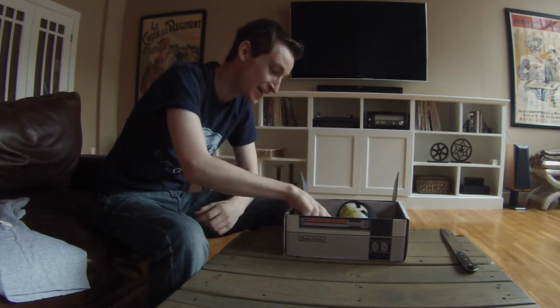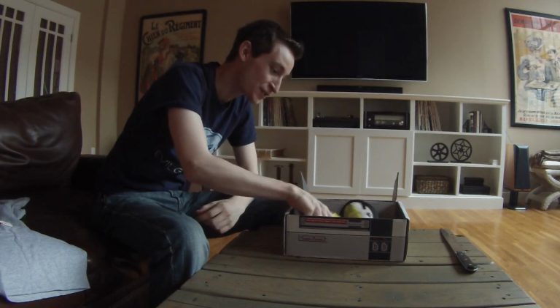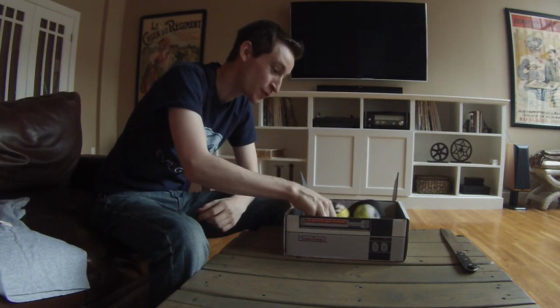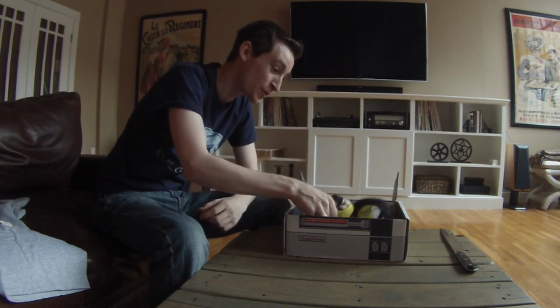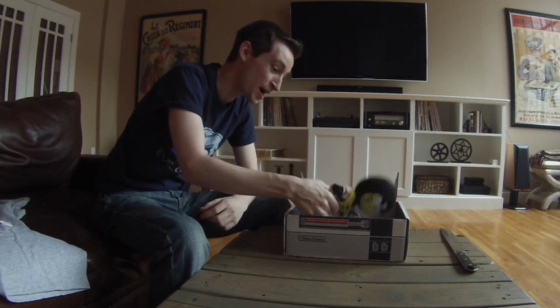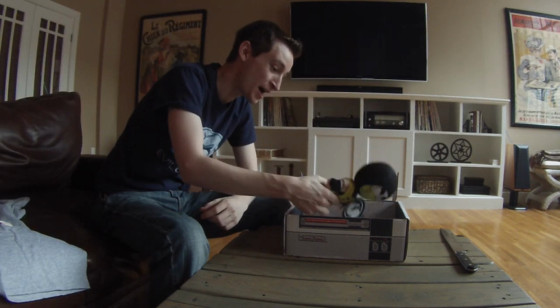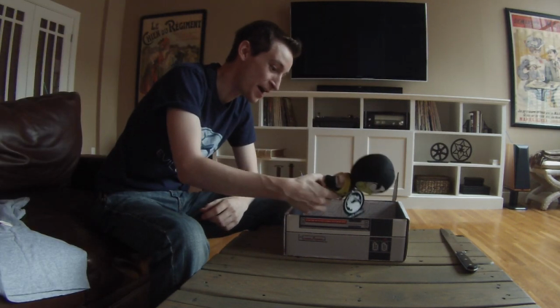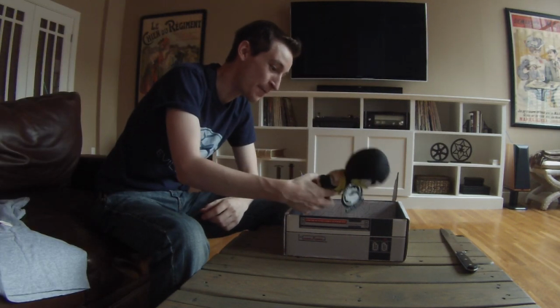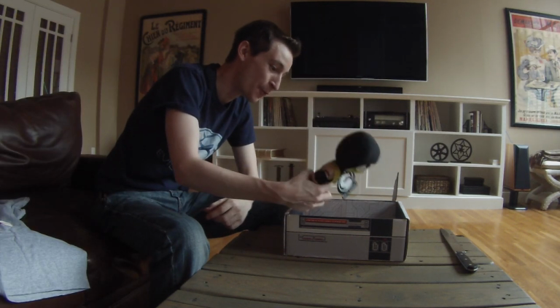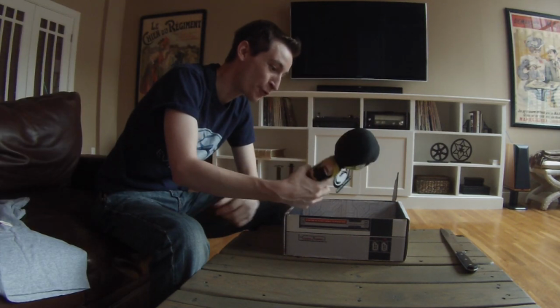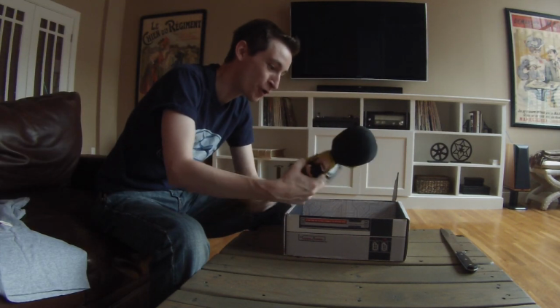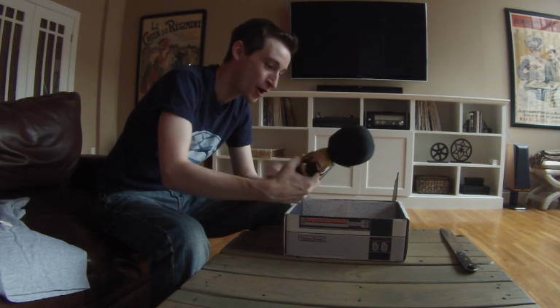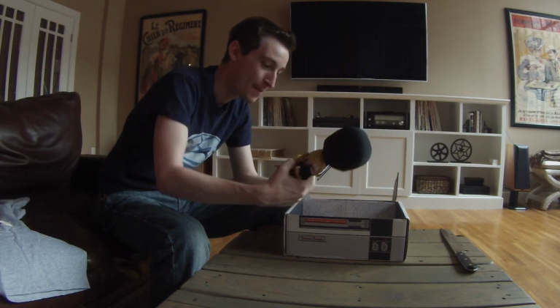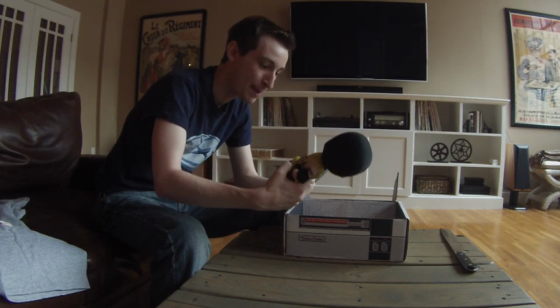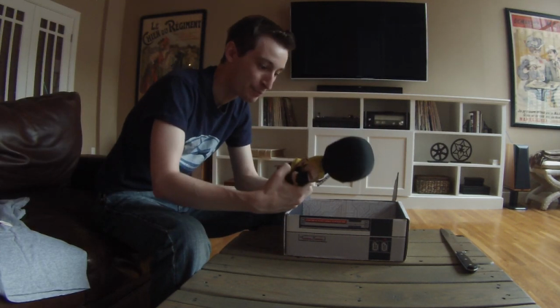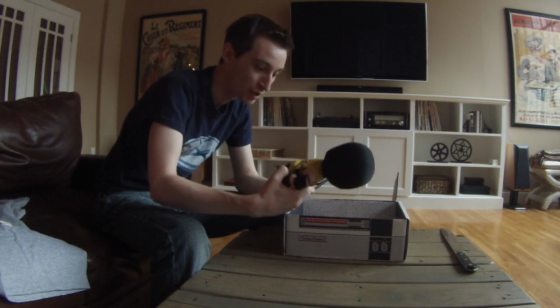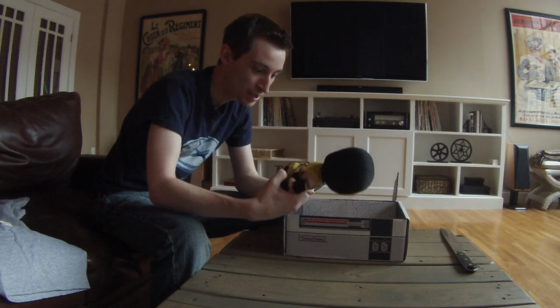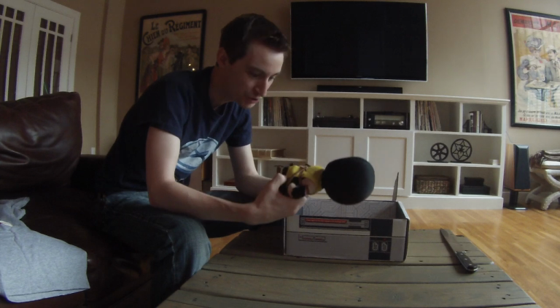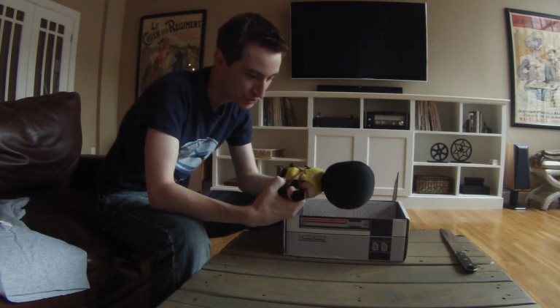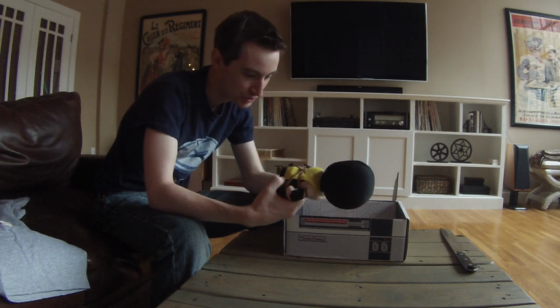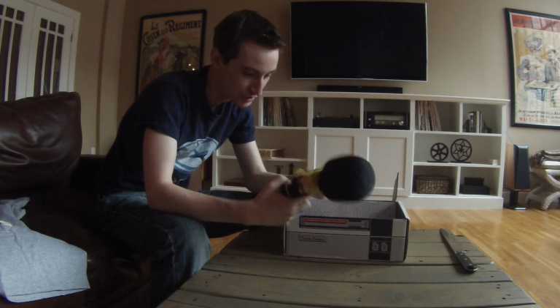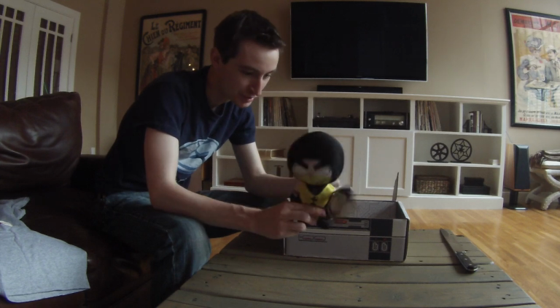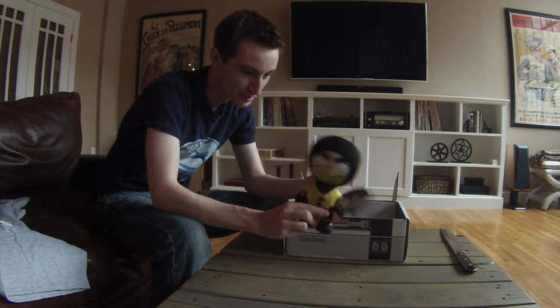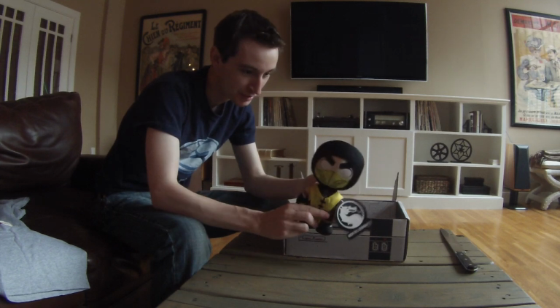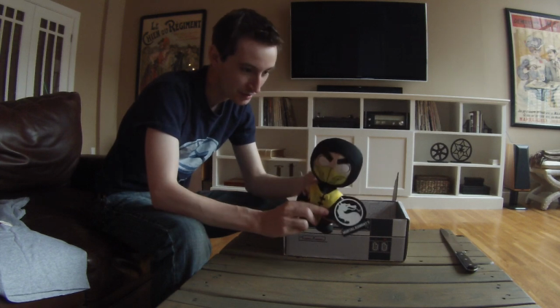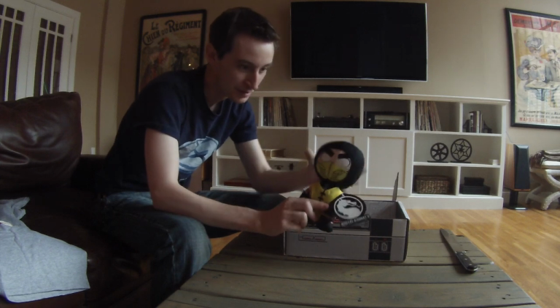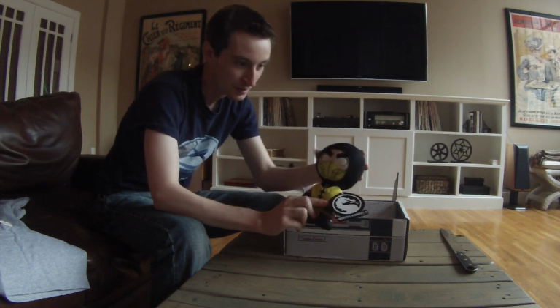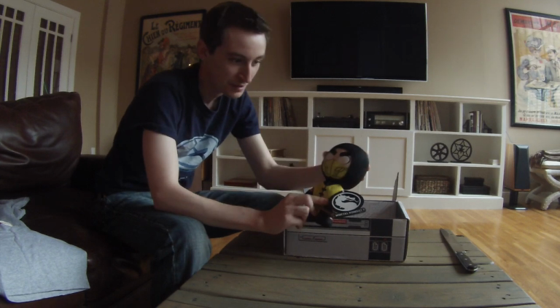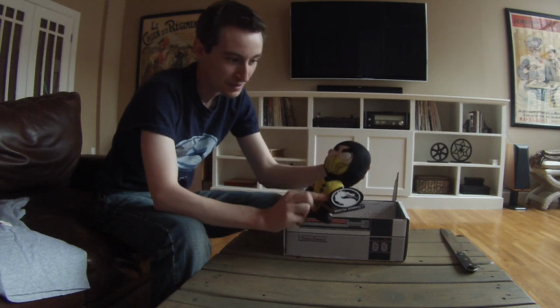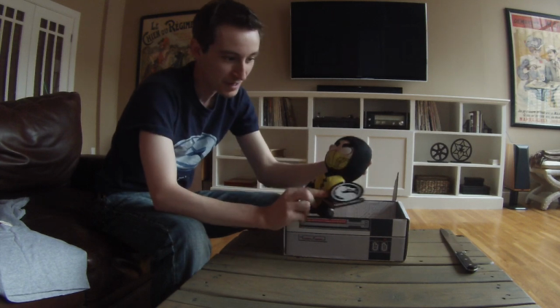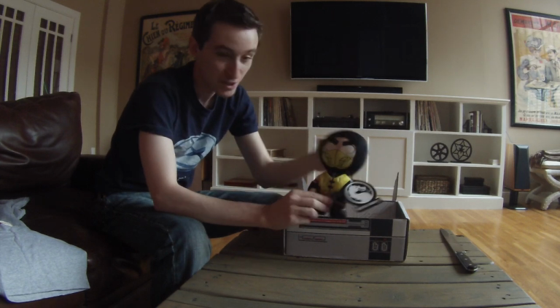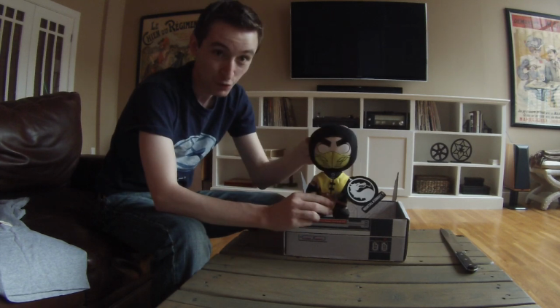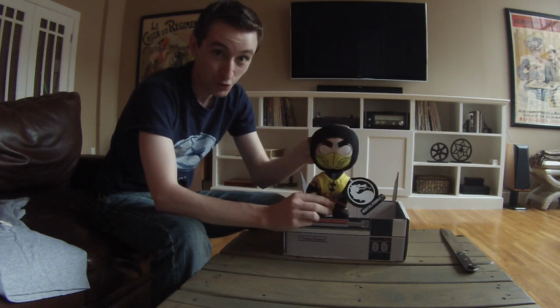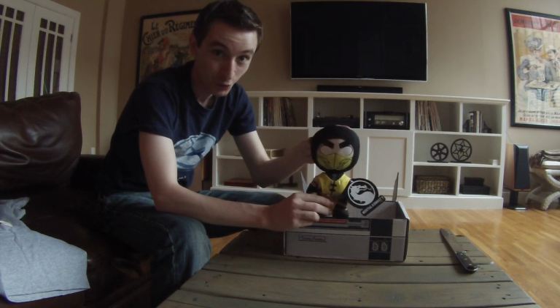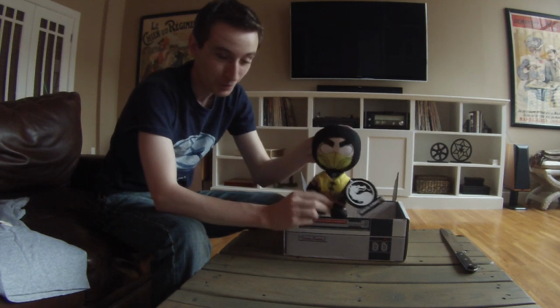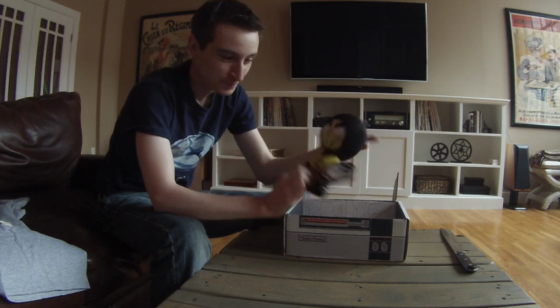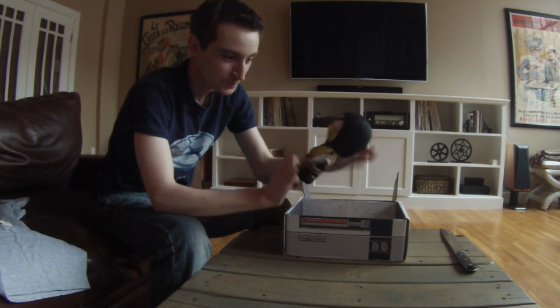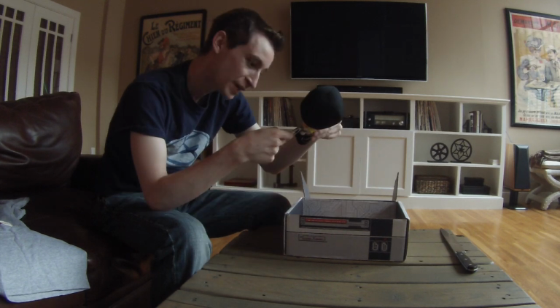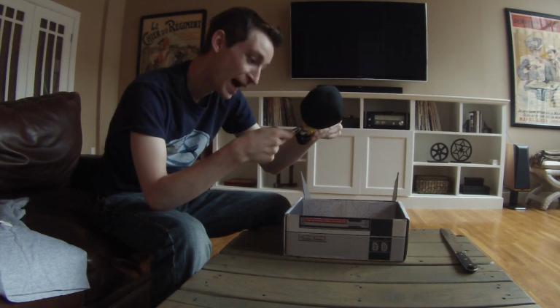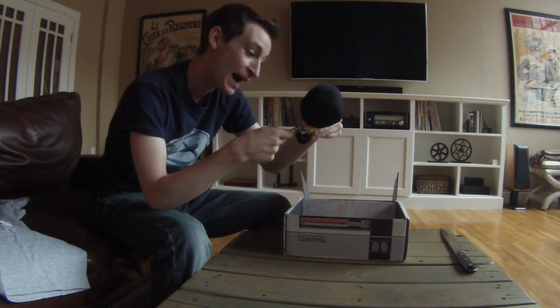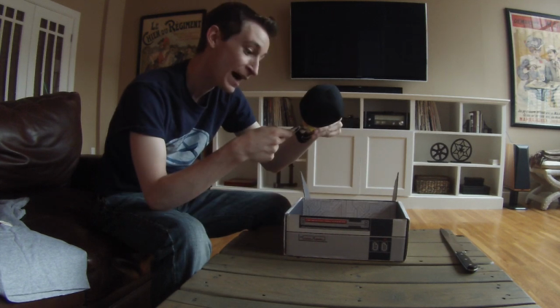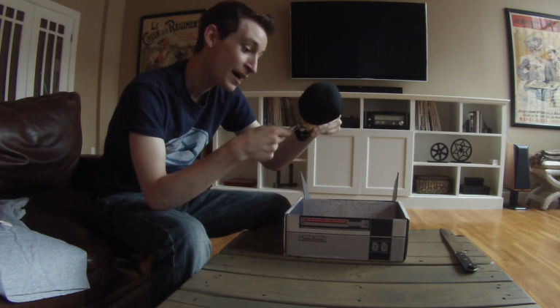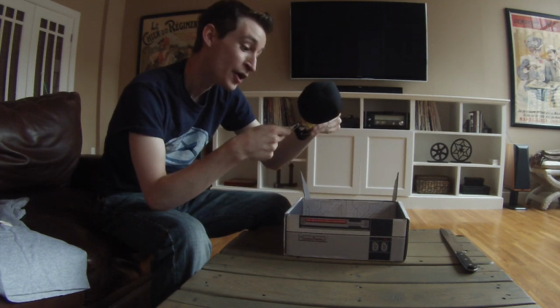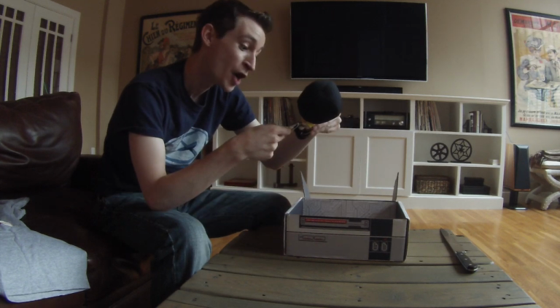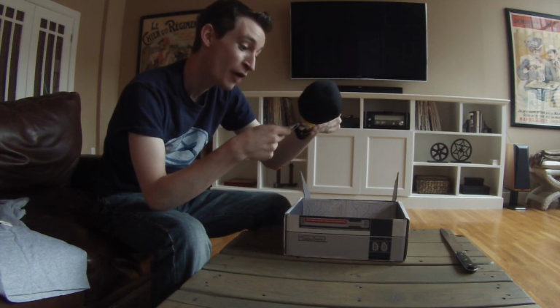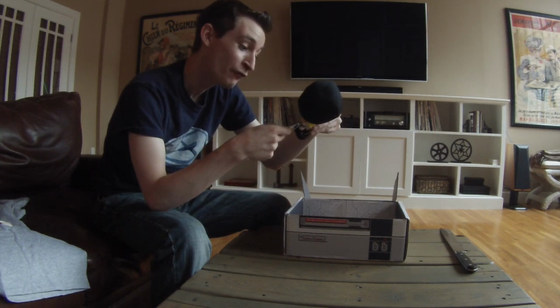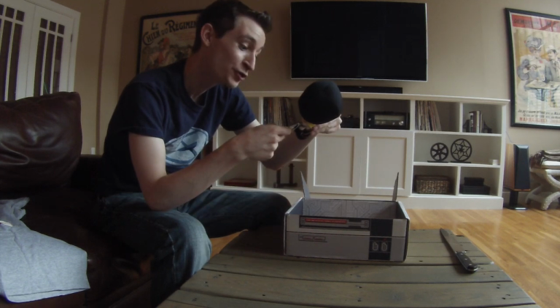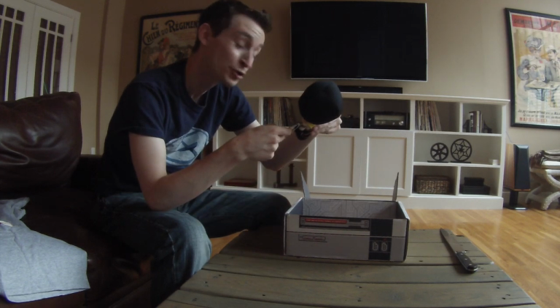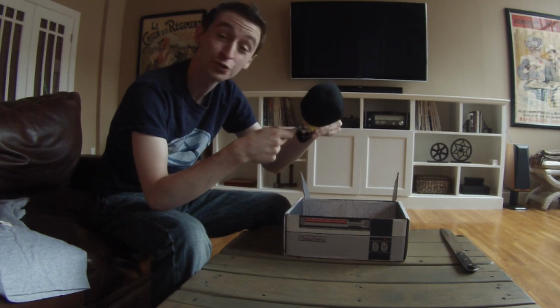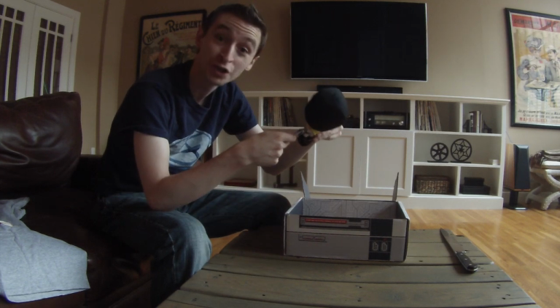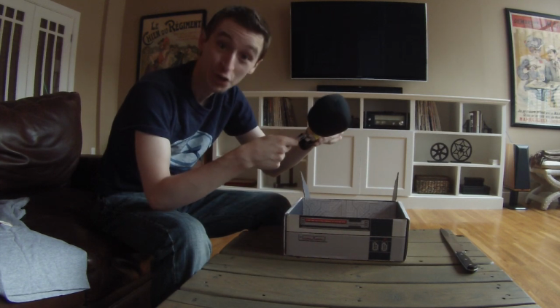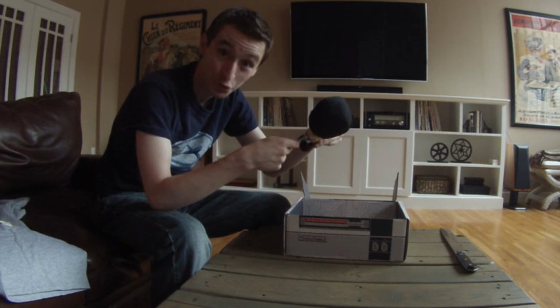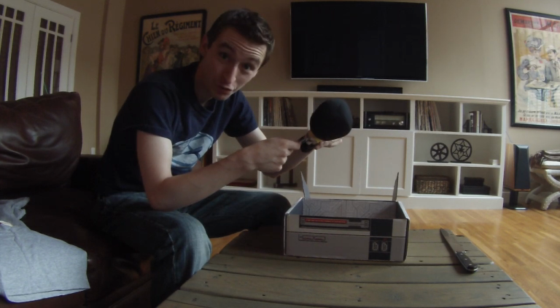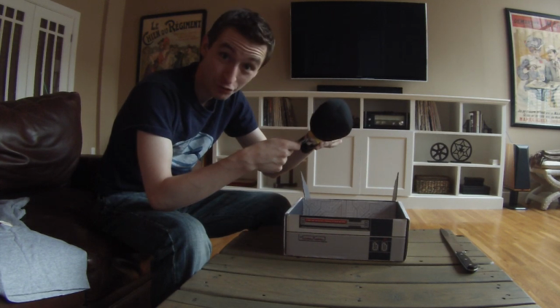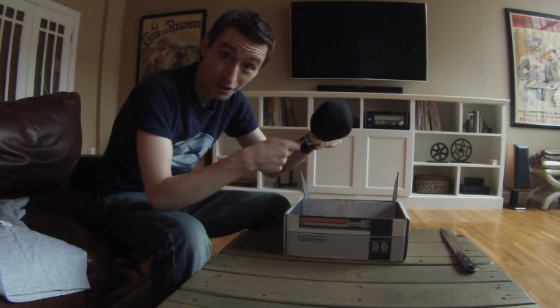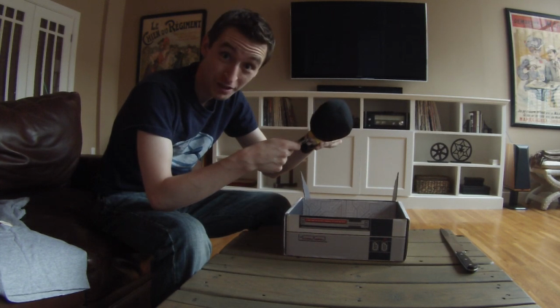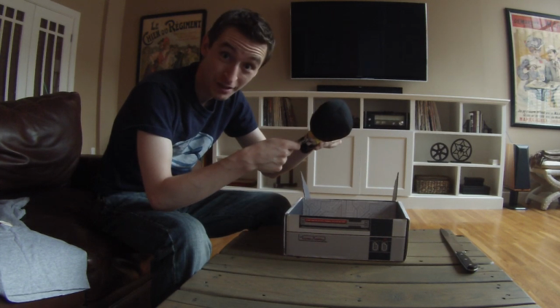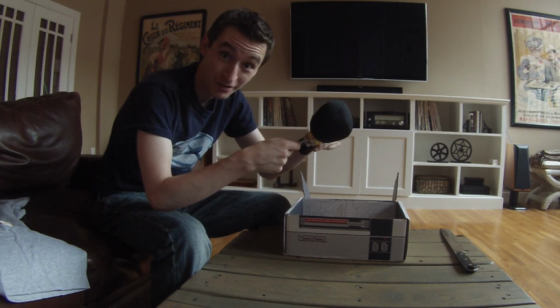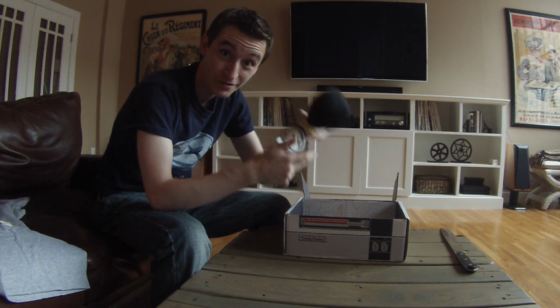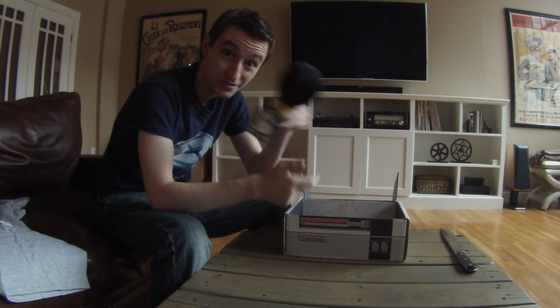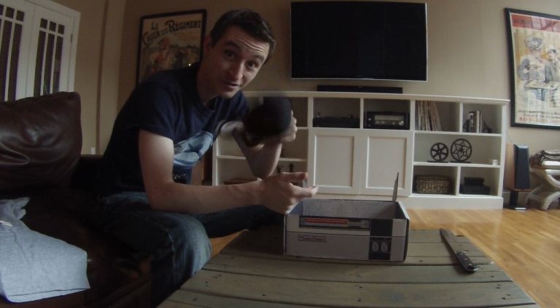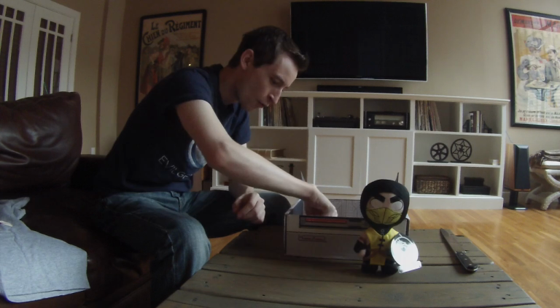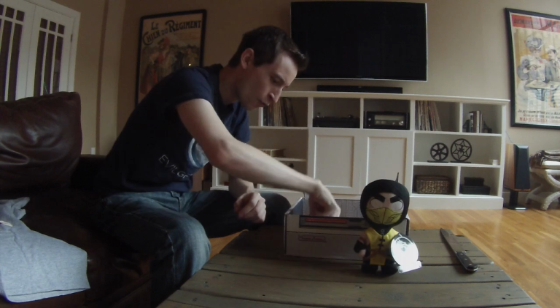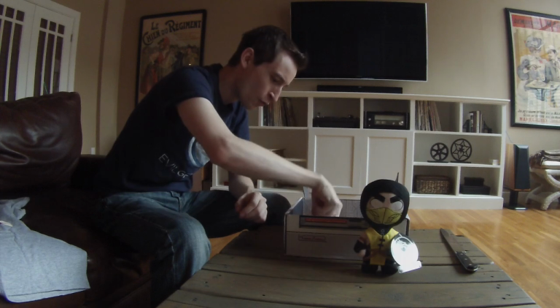Next we got a Mortal Kombat plush. That's pretty cool. Not for children under three years.